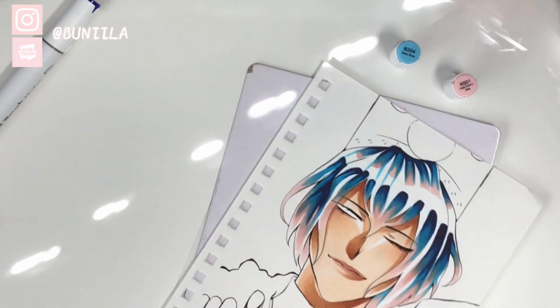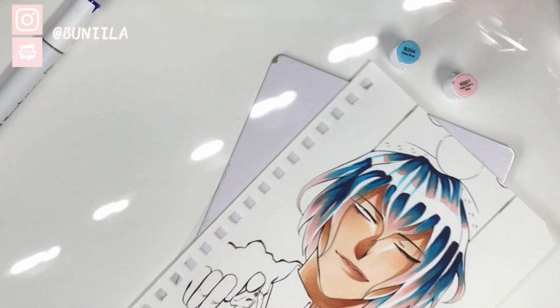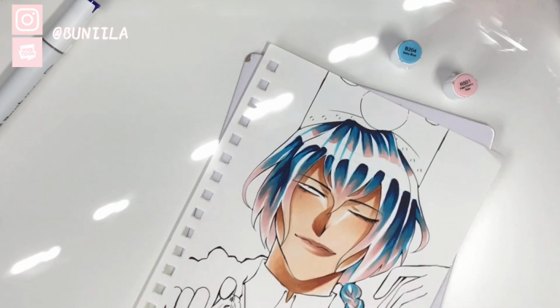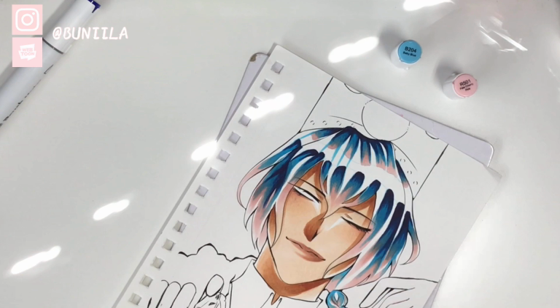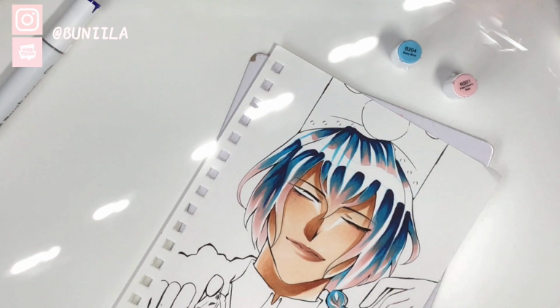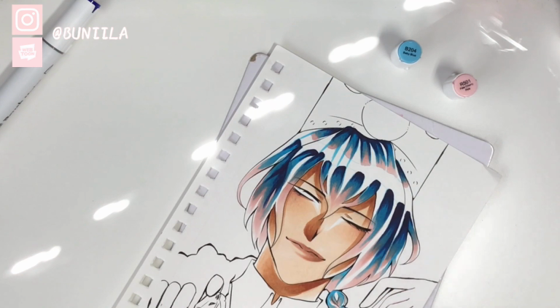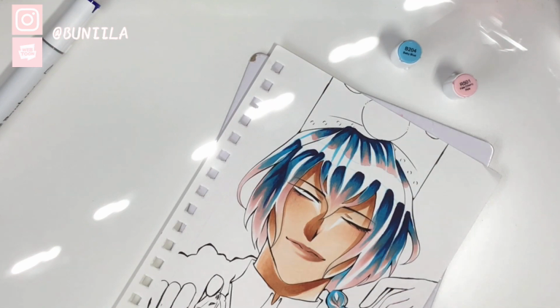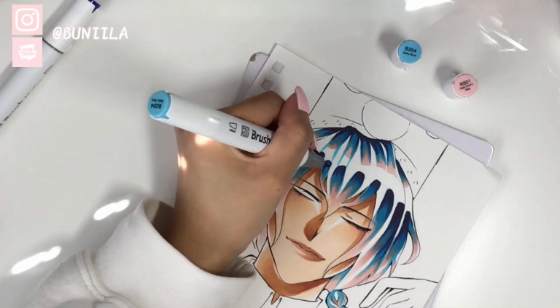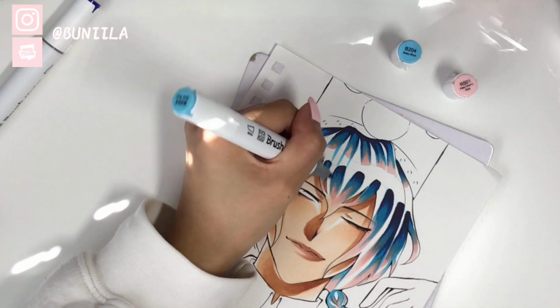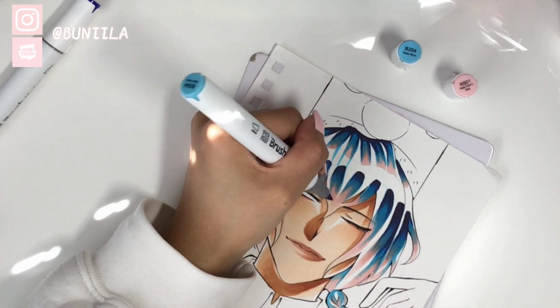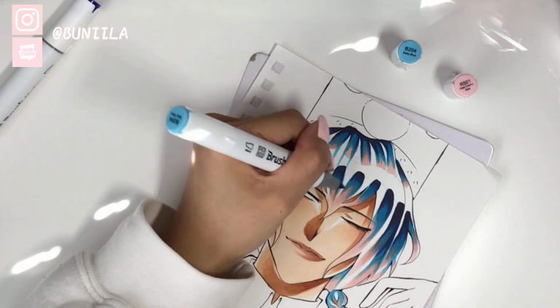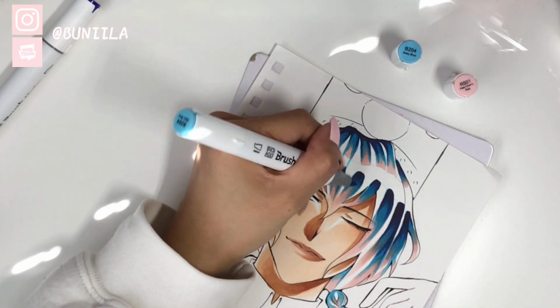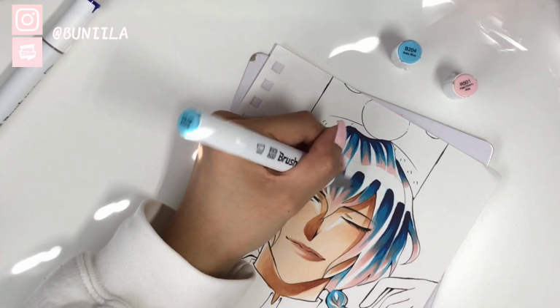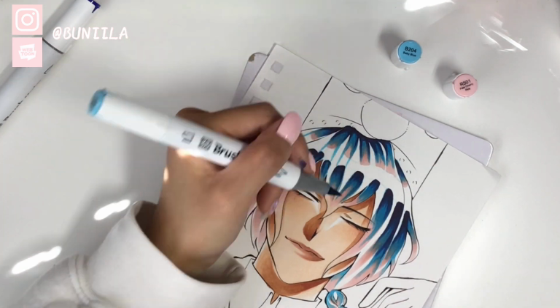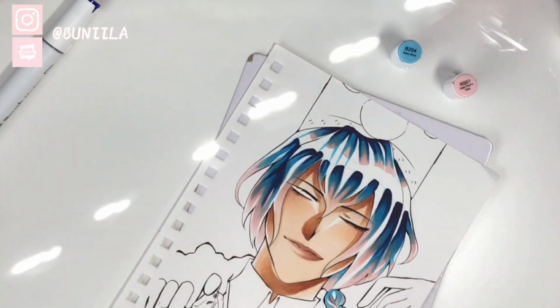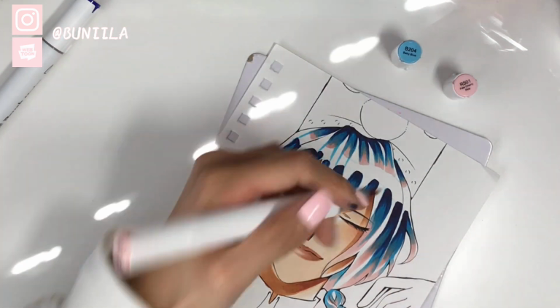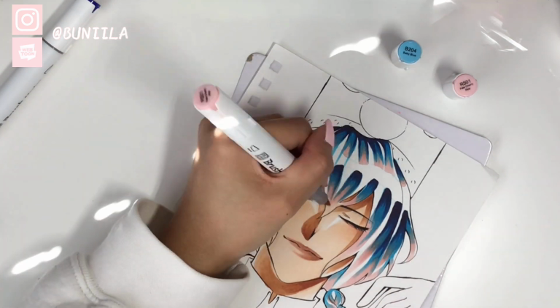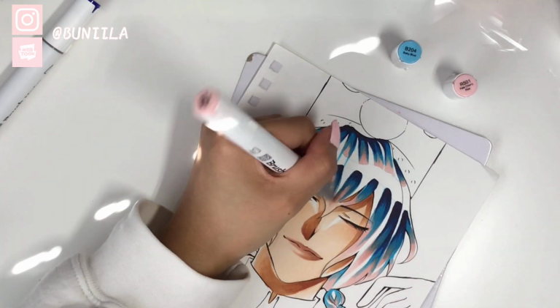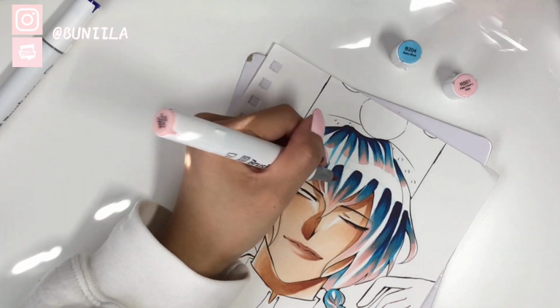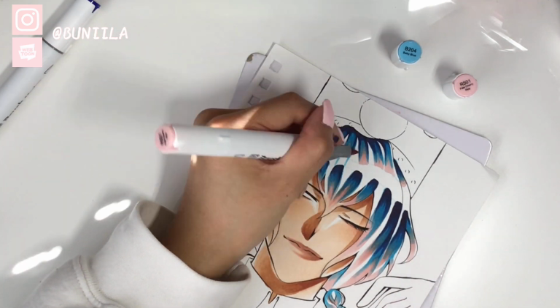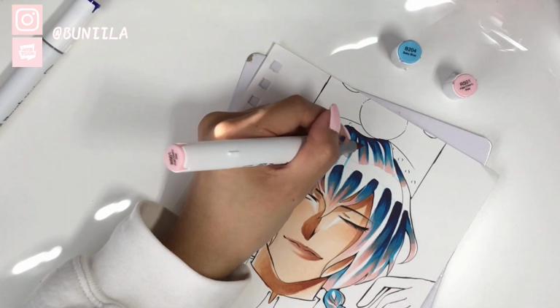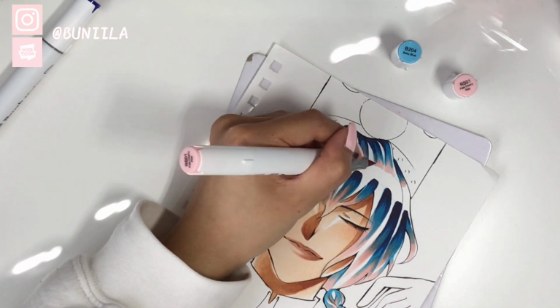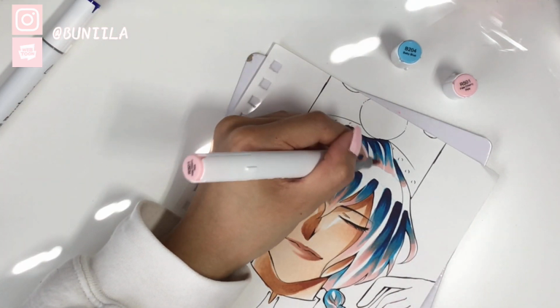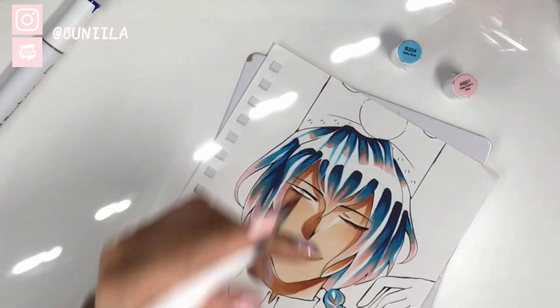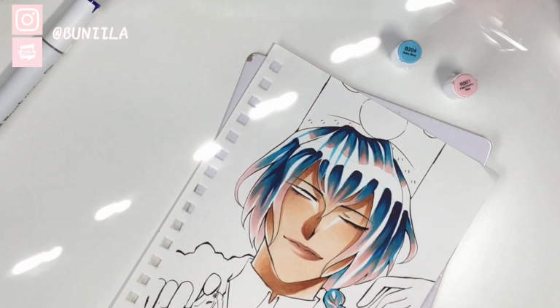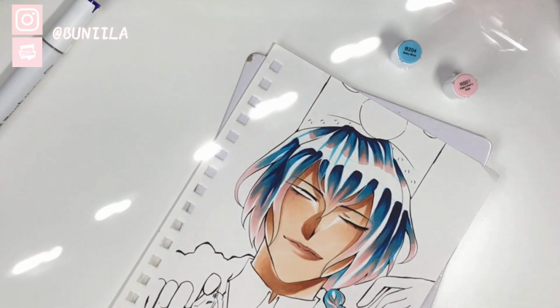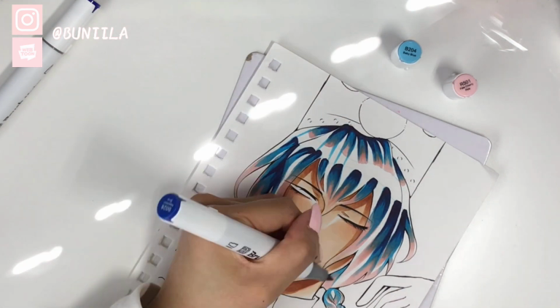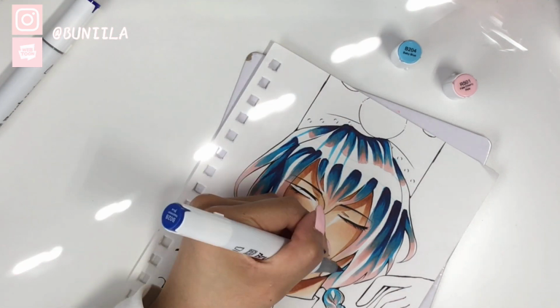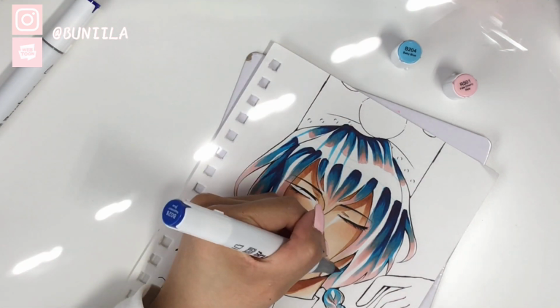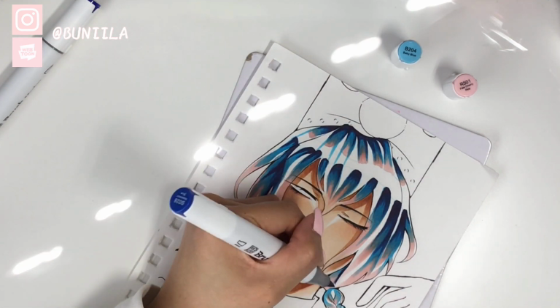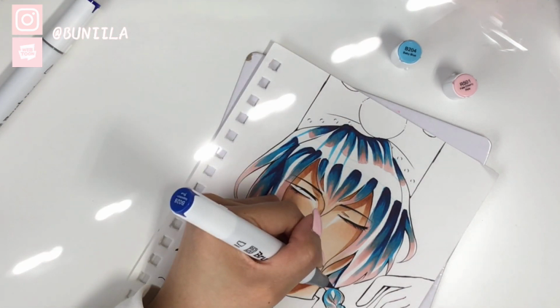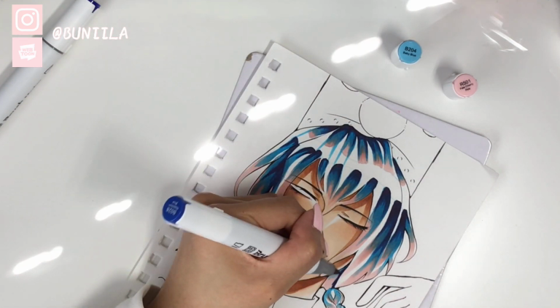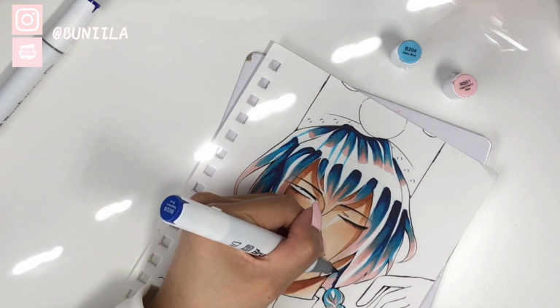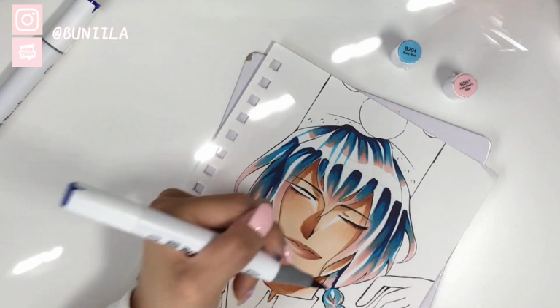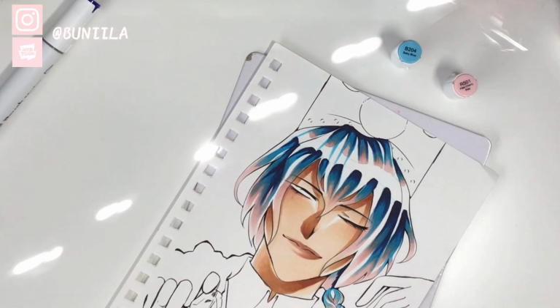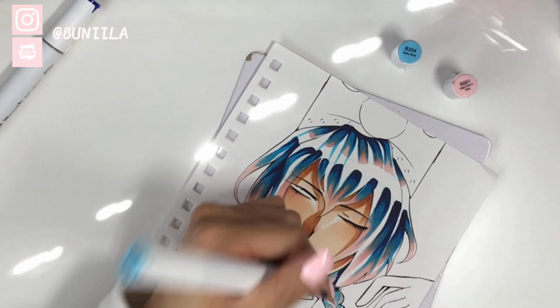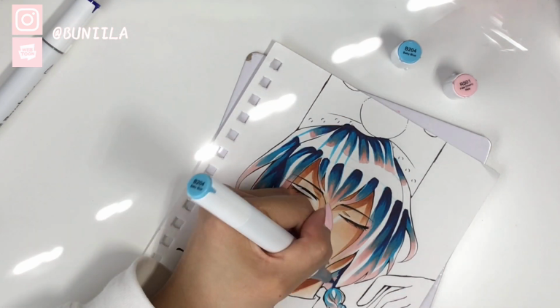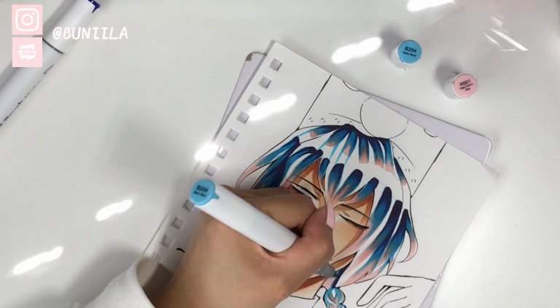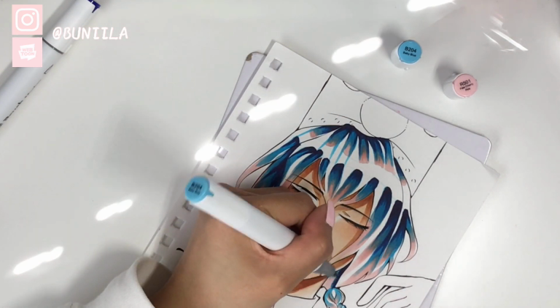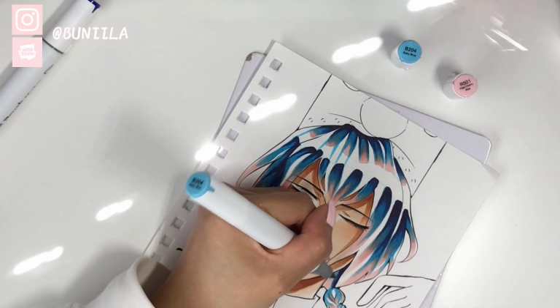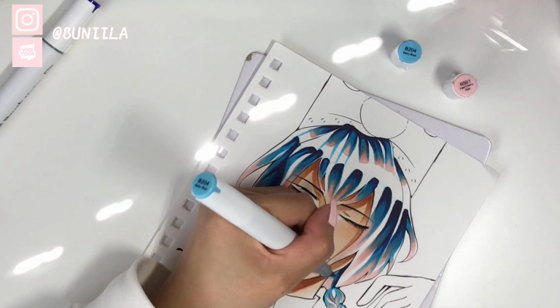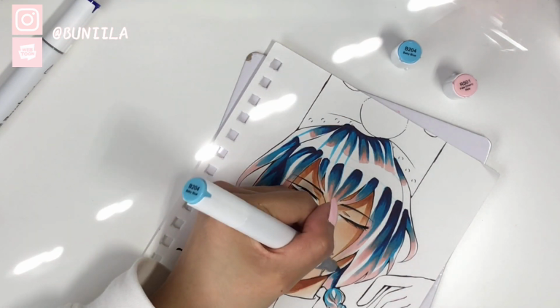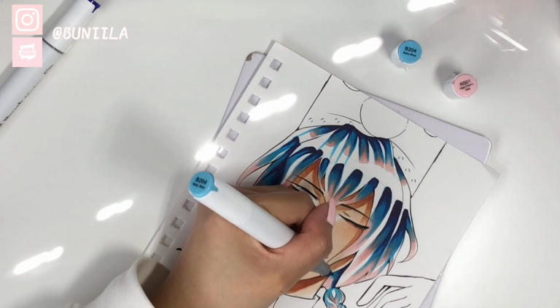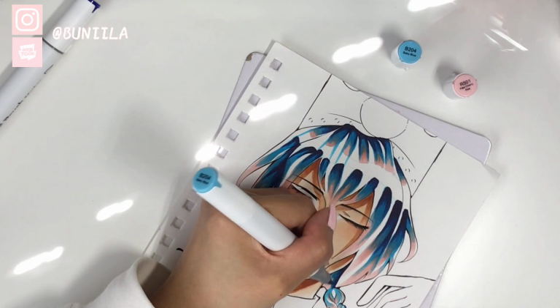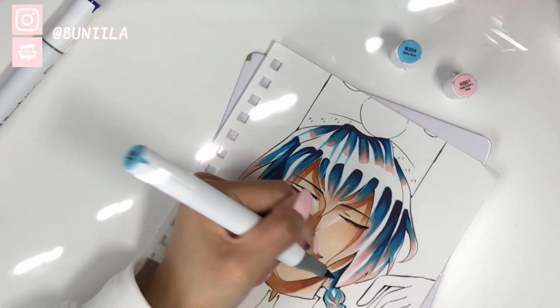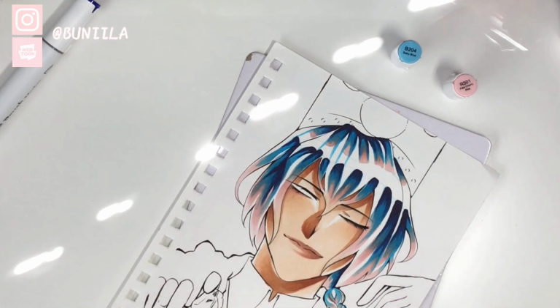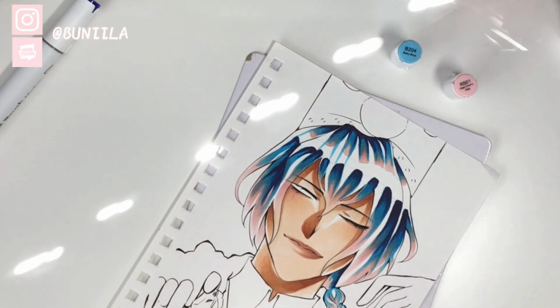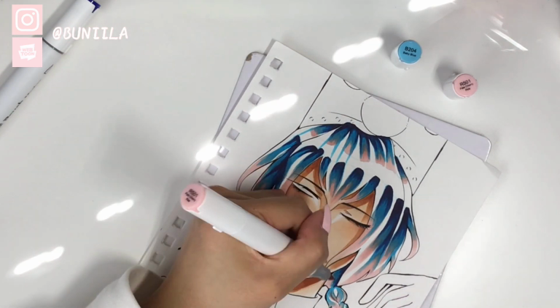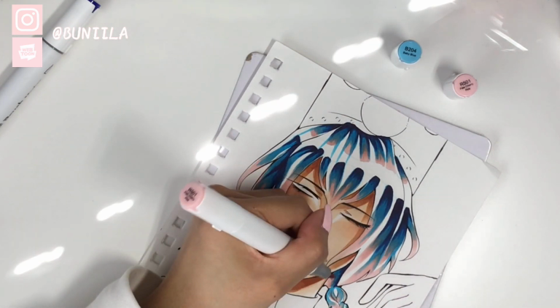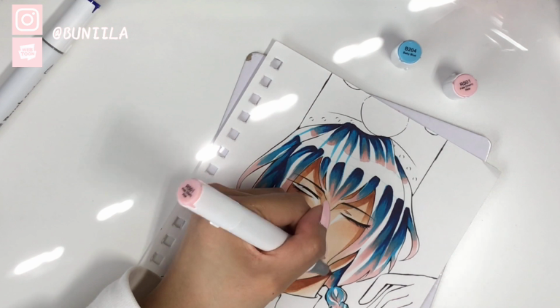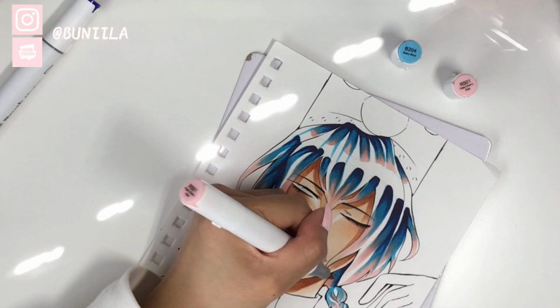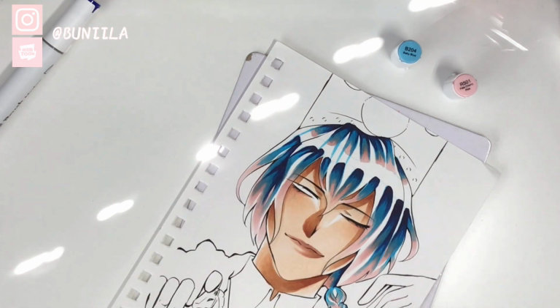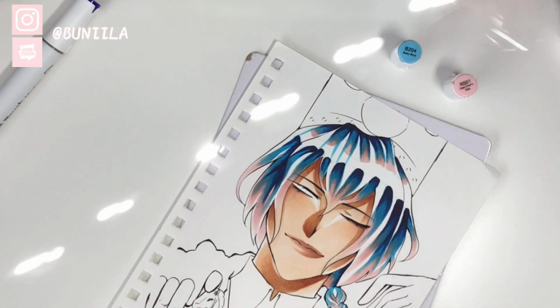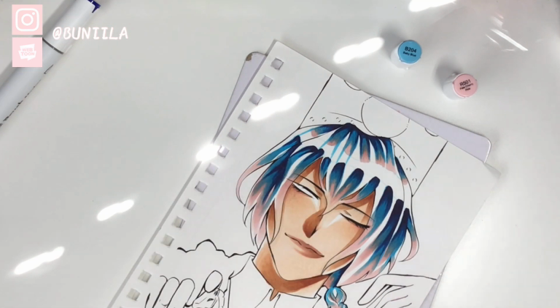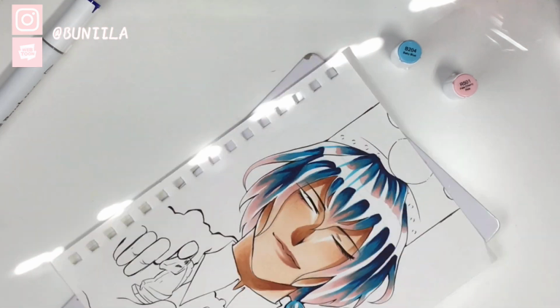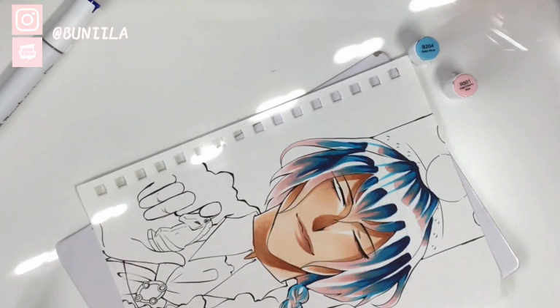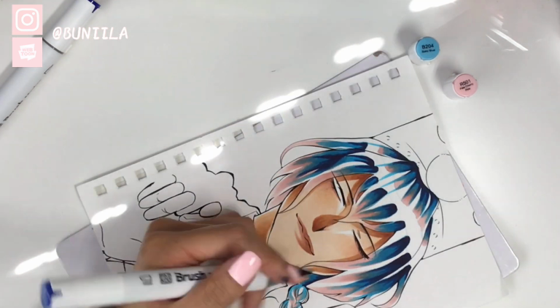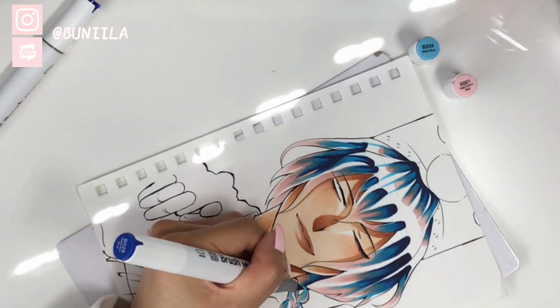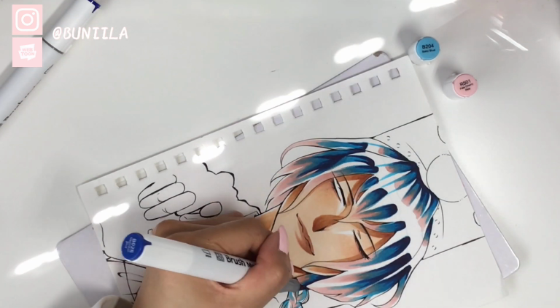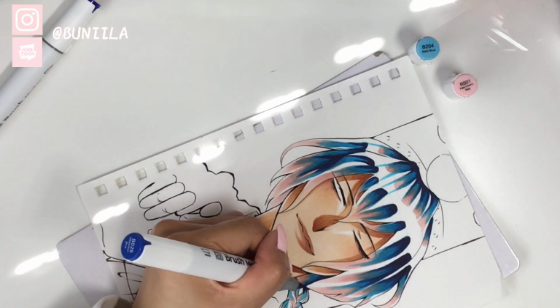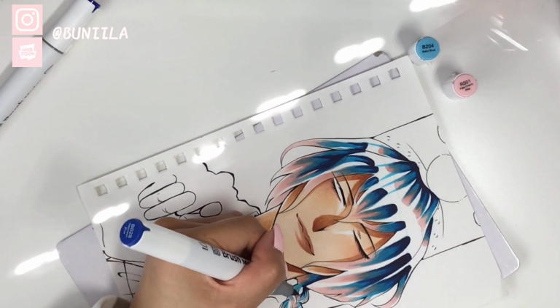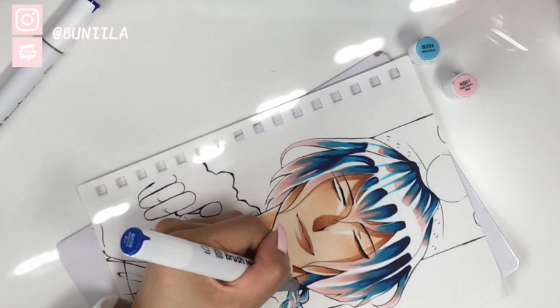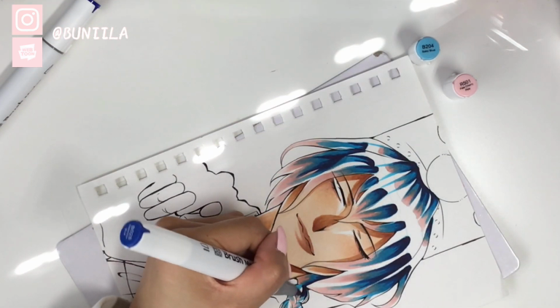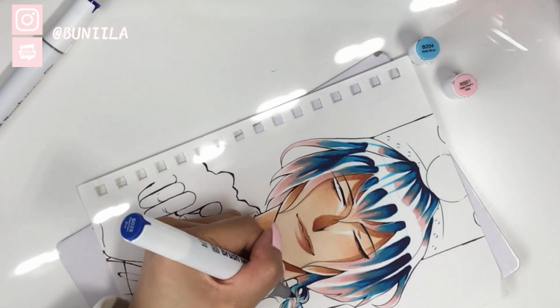If you guys have any other questions about my hair coloring process, please leave them in the comments down below and I'll make sure to answer them.